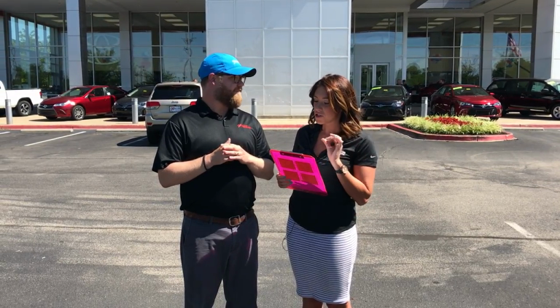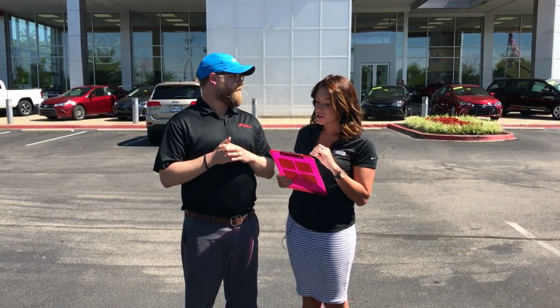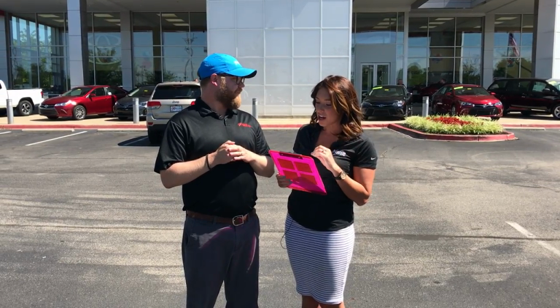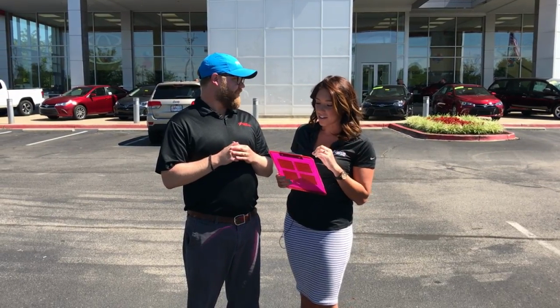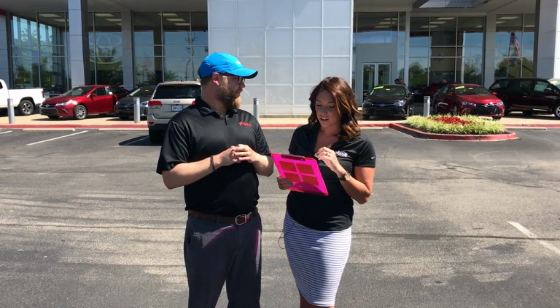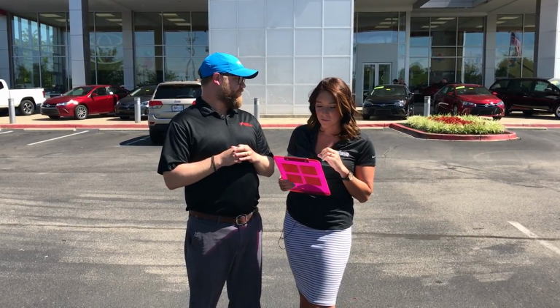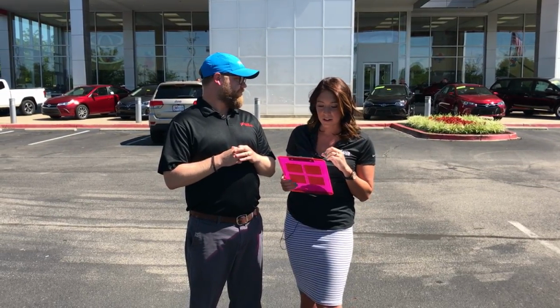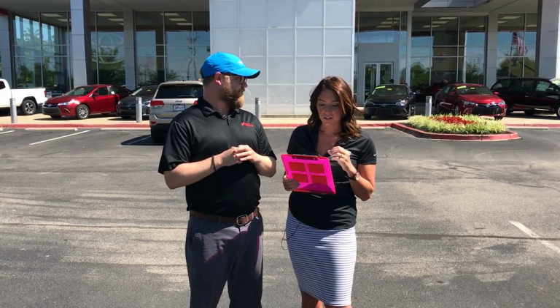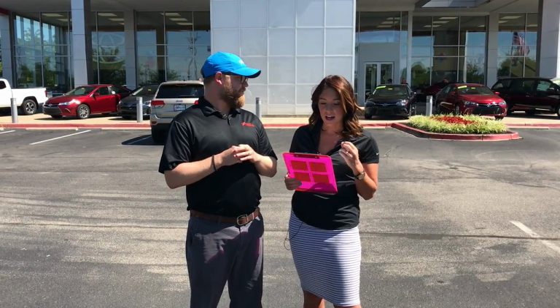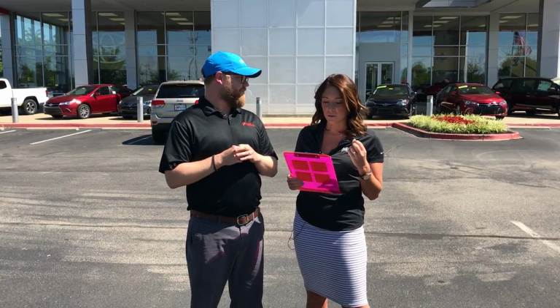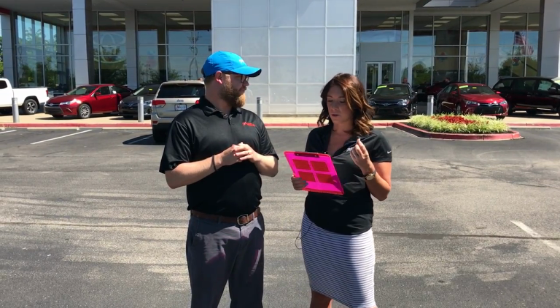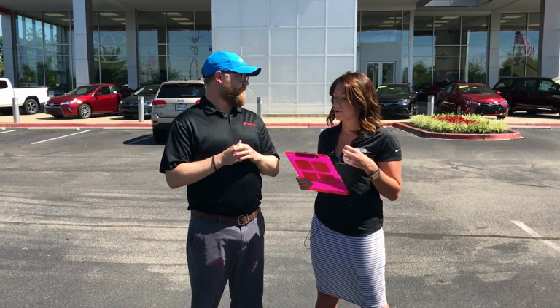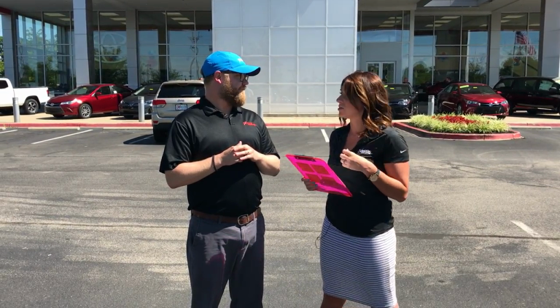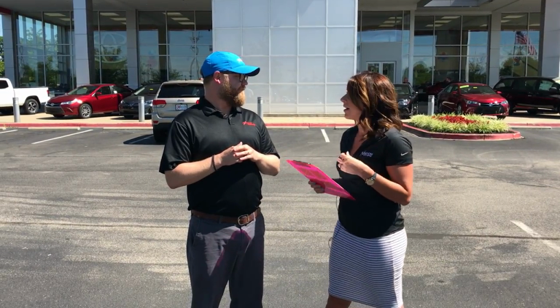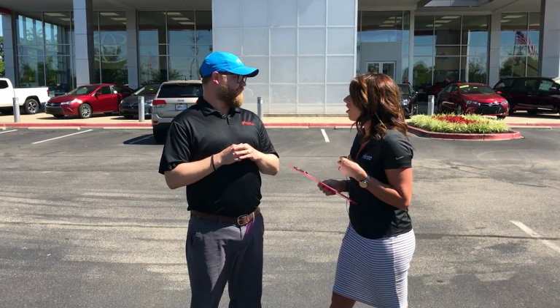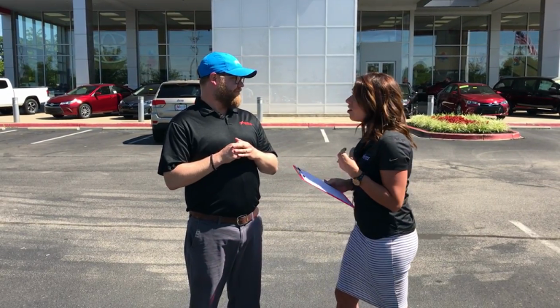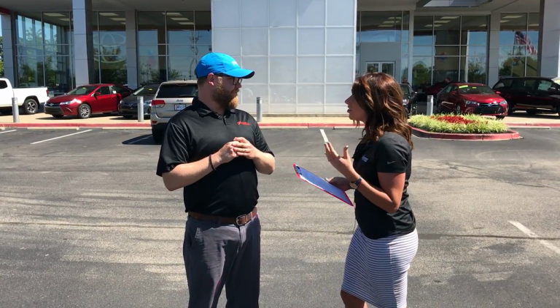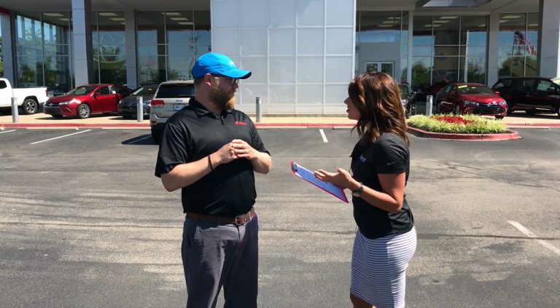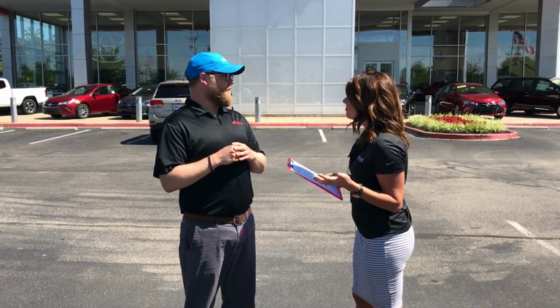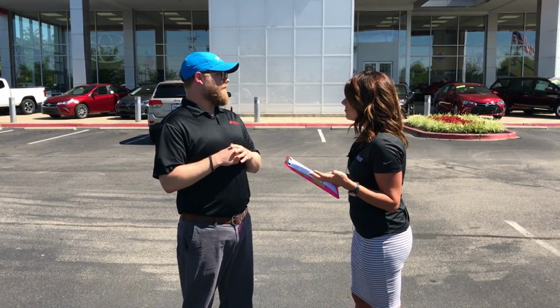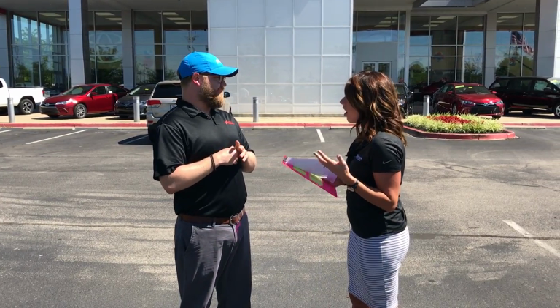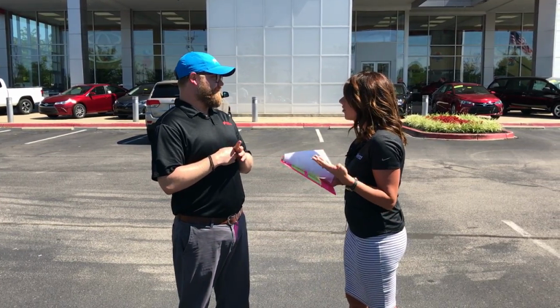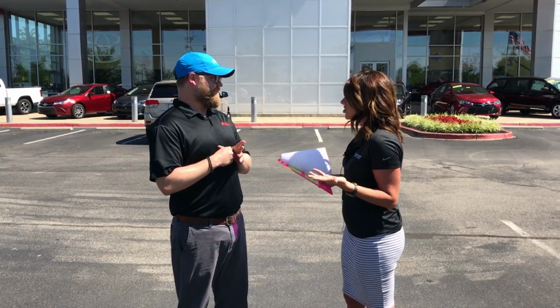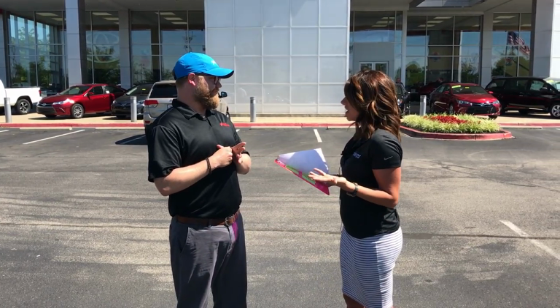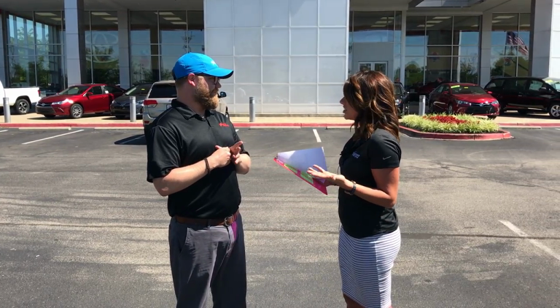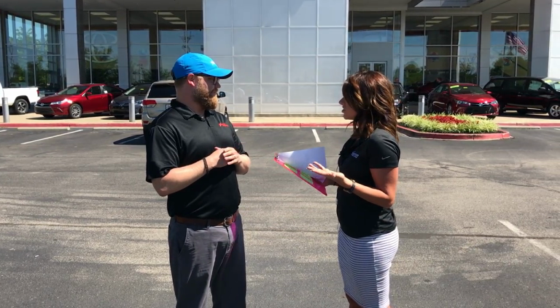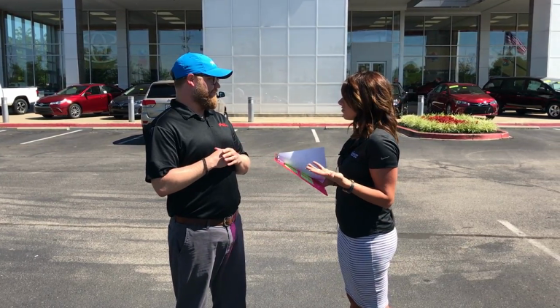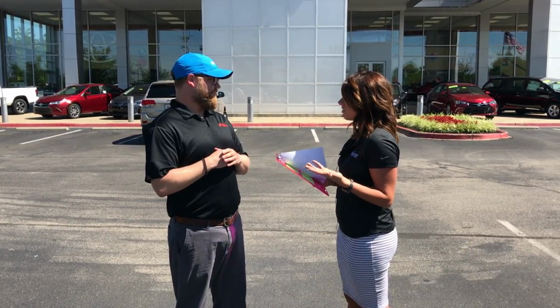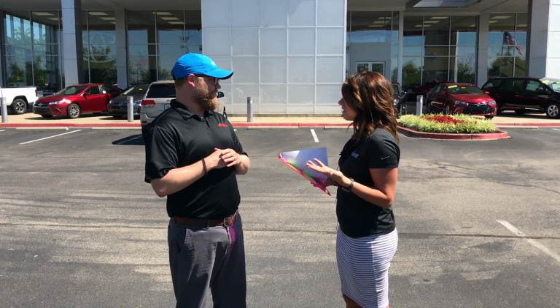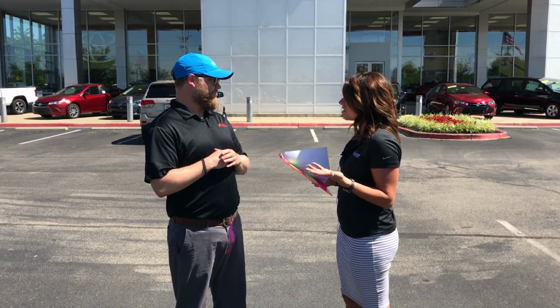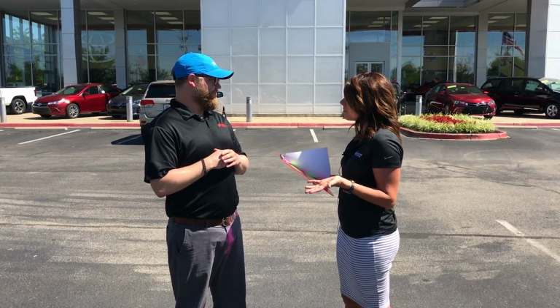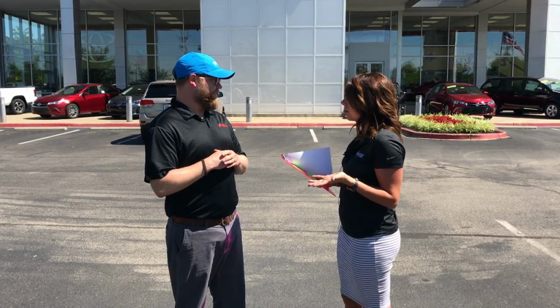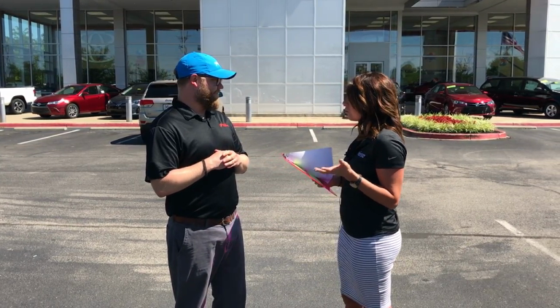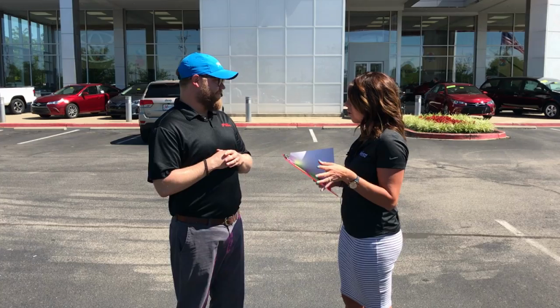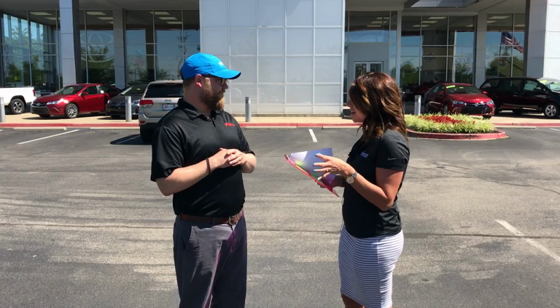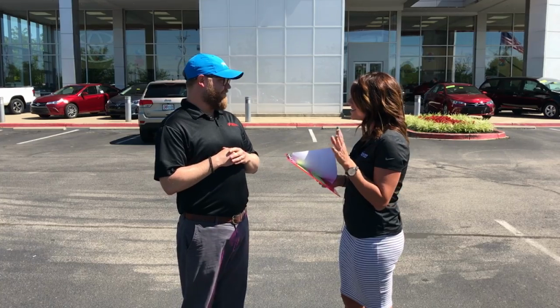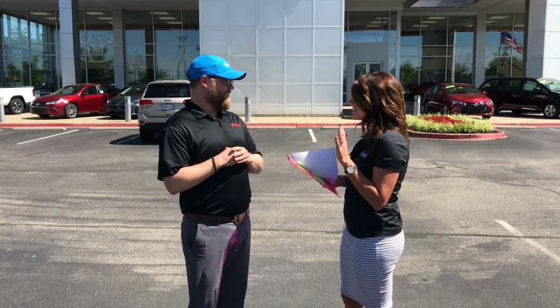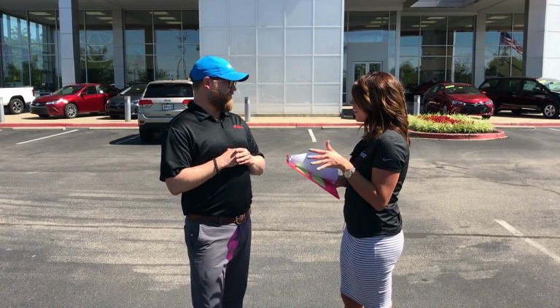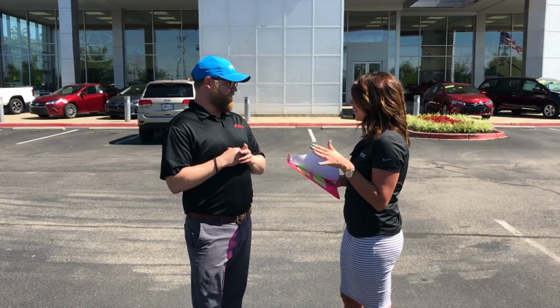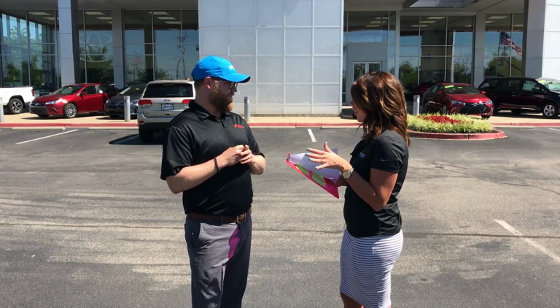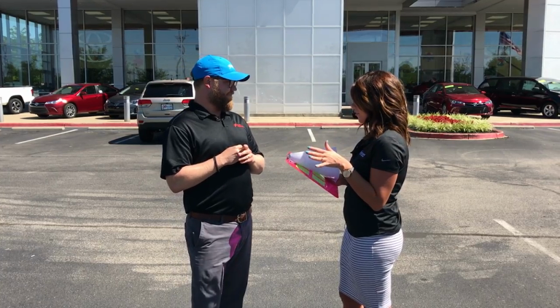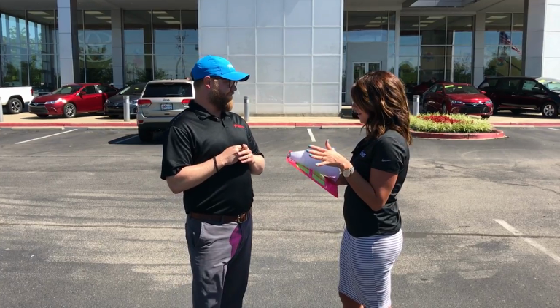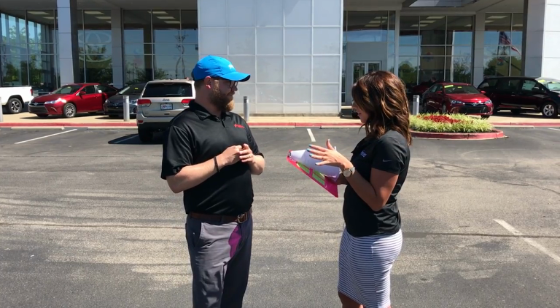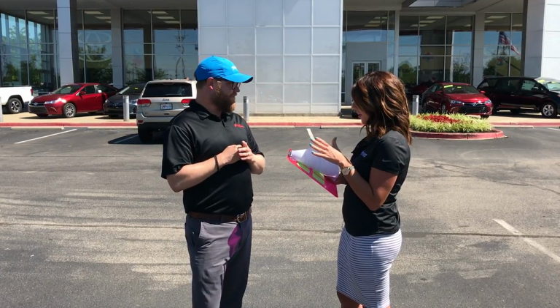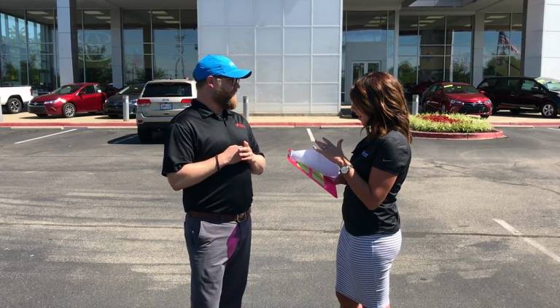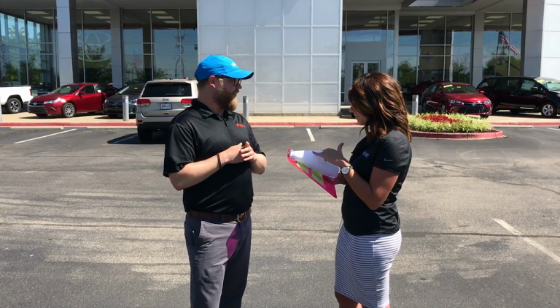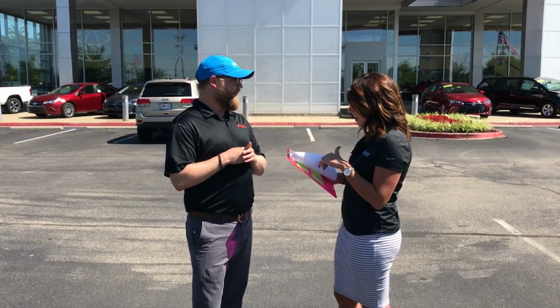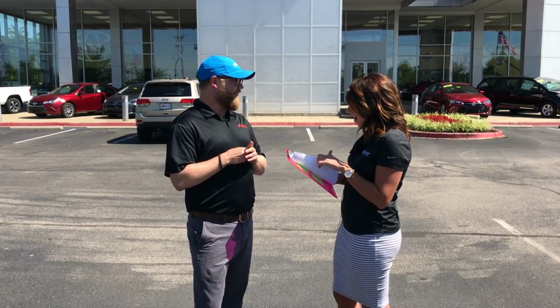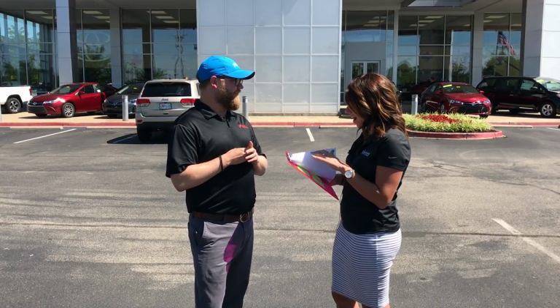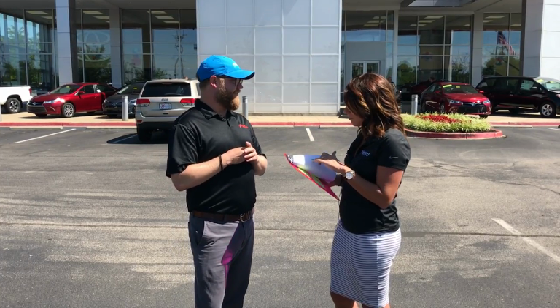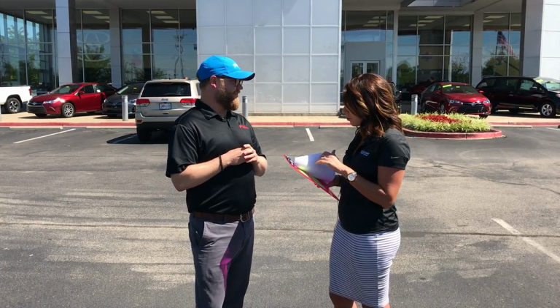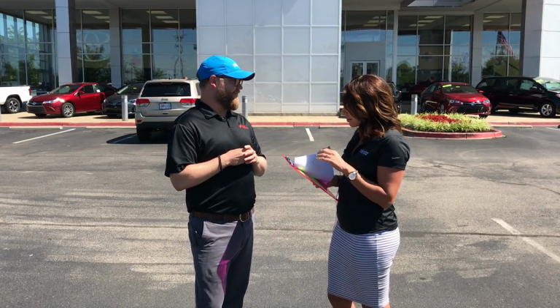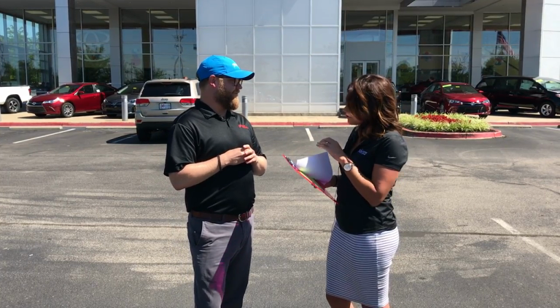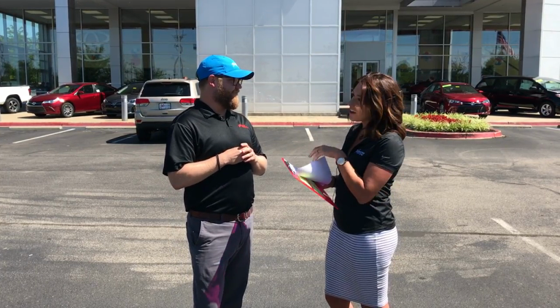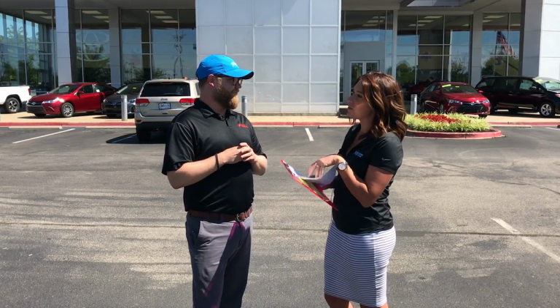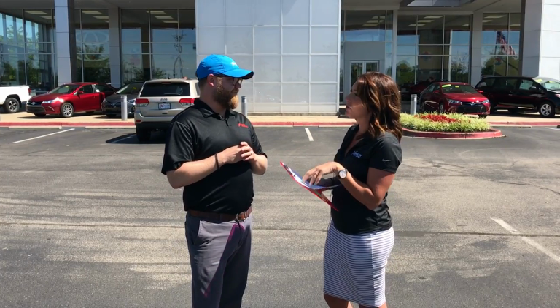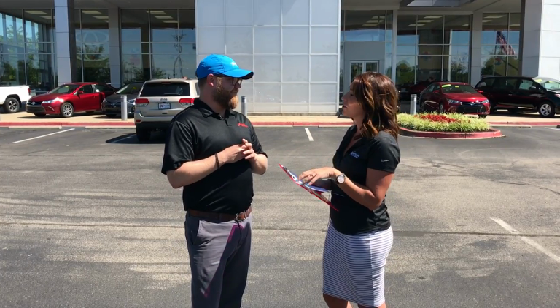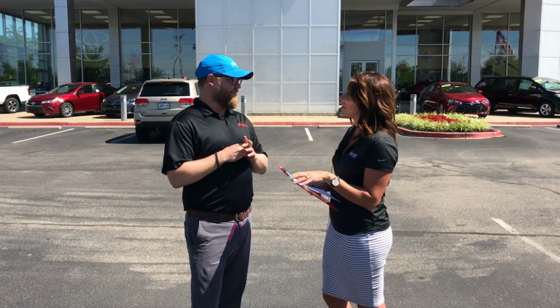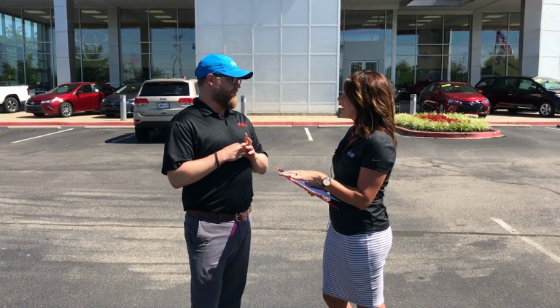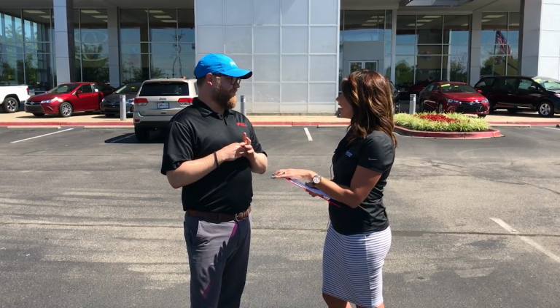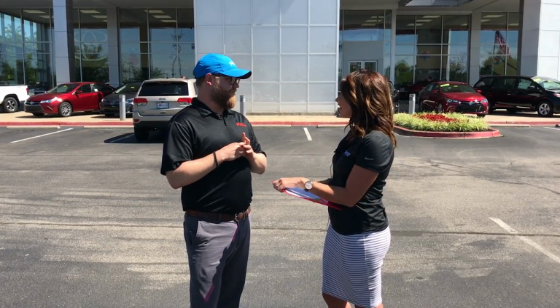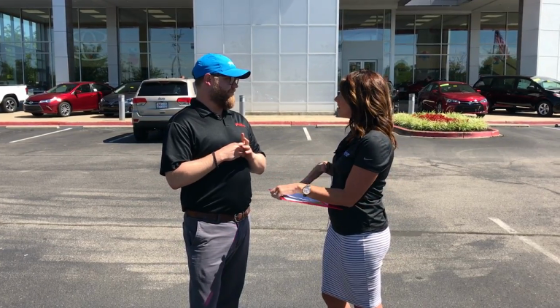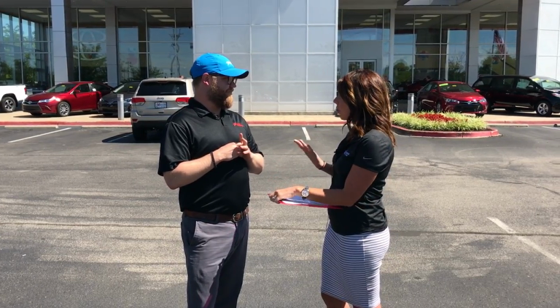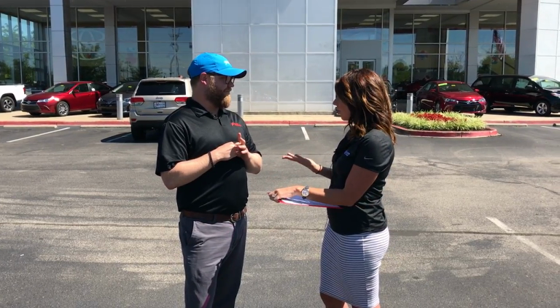So Chuck, there have been a lot of rumors about all the changes for the number one selling car in America. What do you think we will see tomorrow?